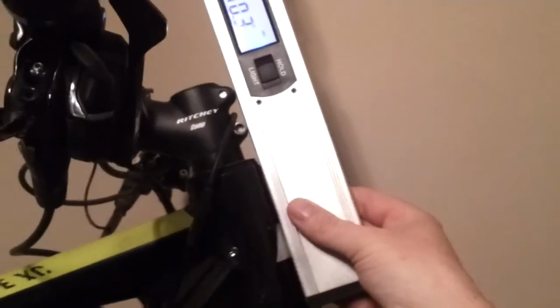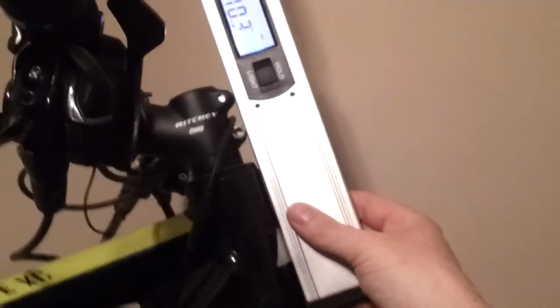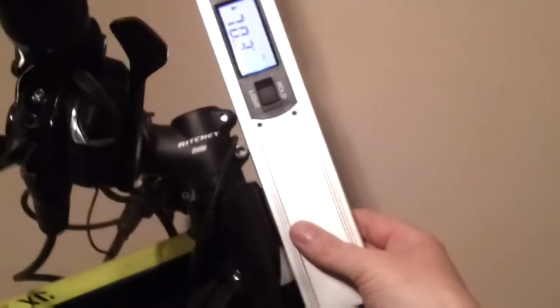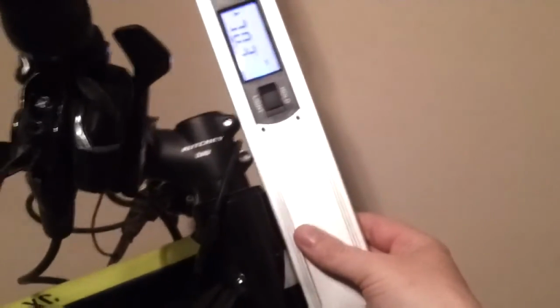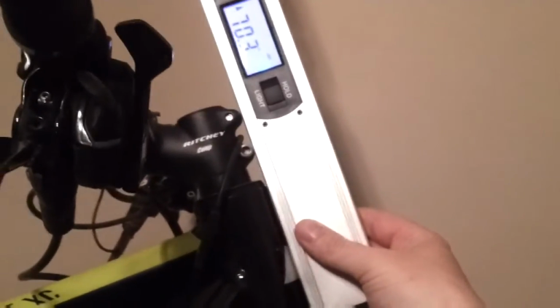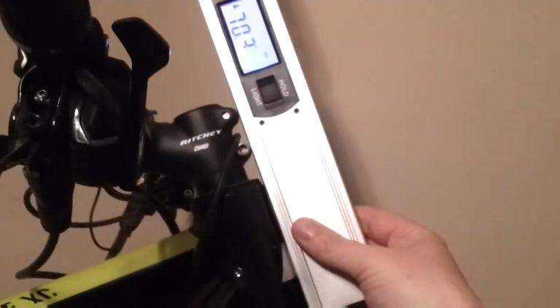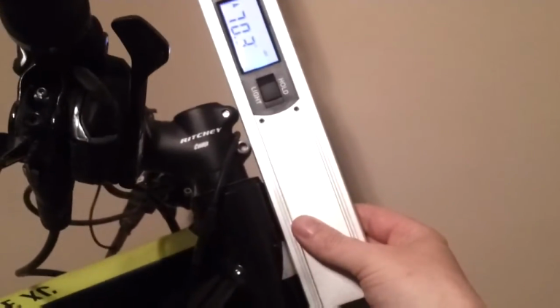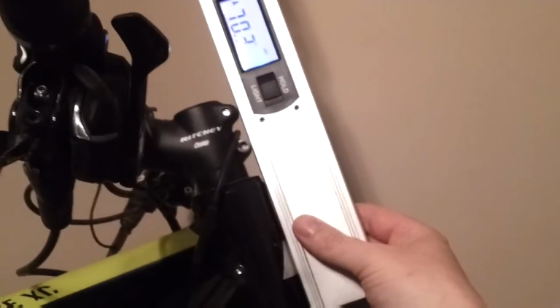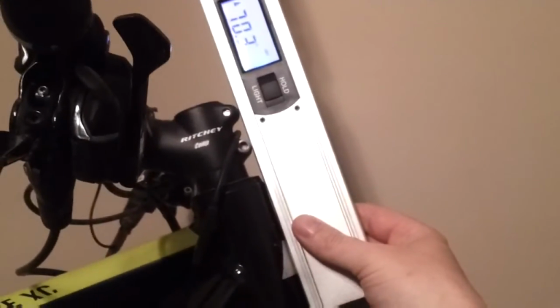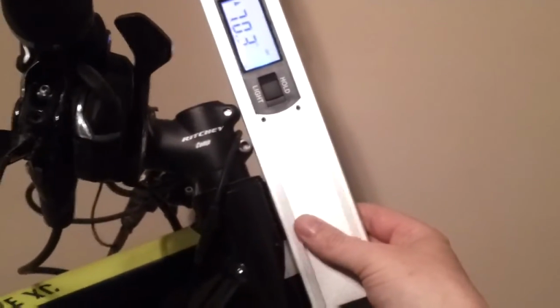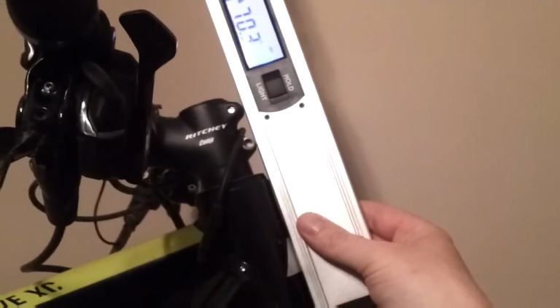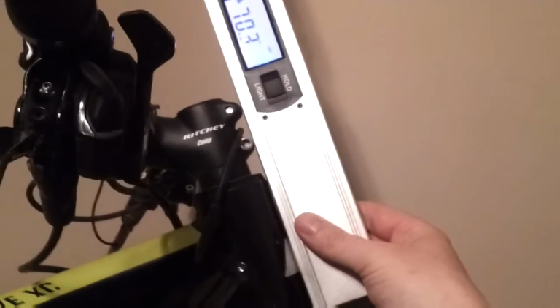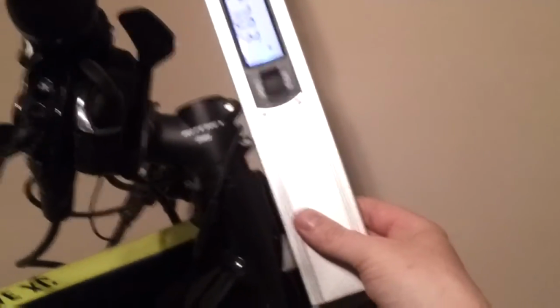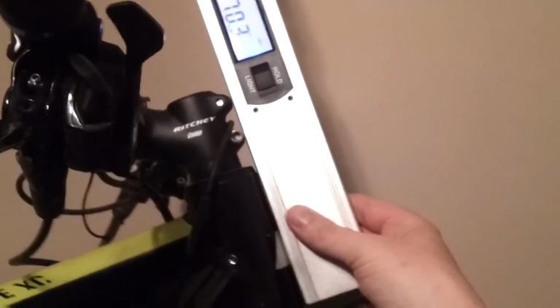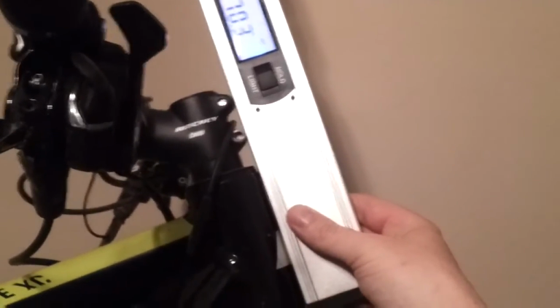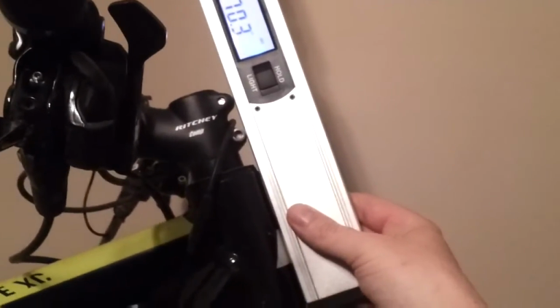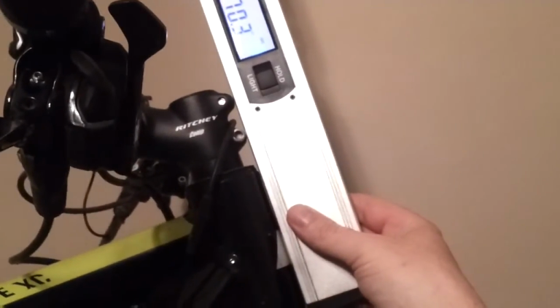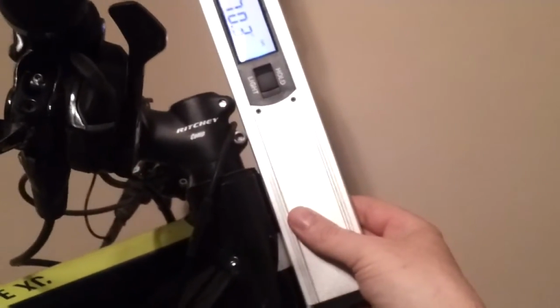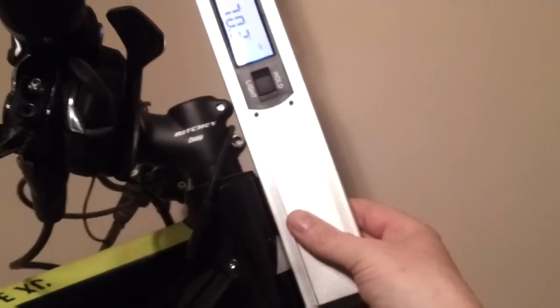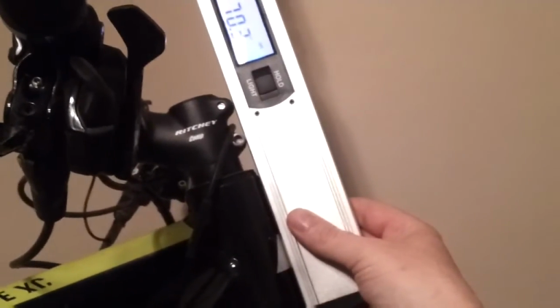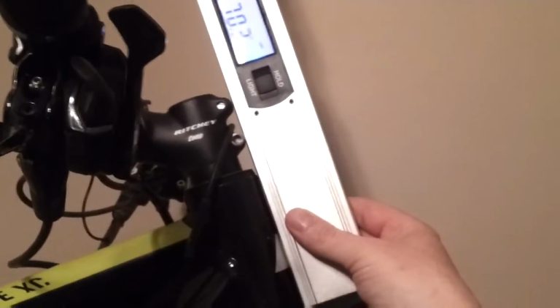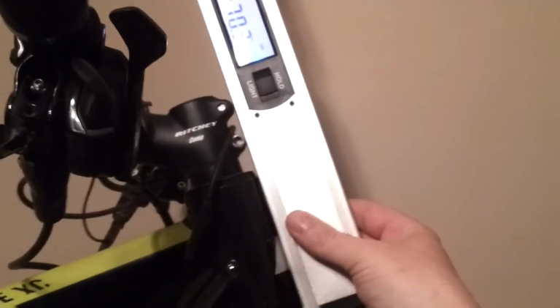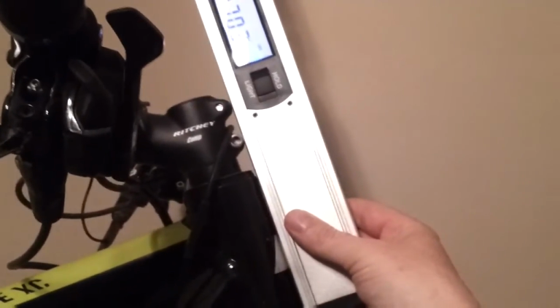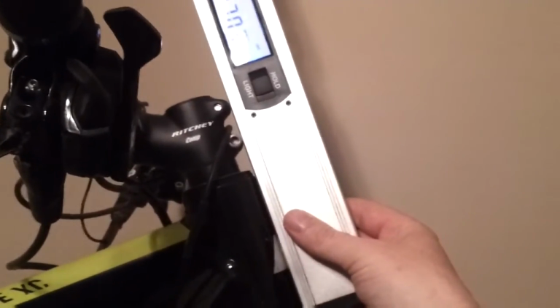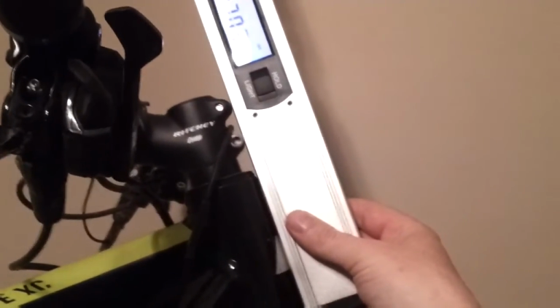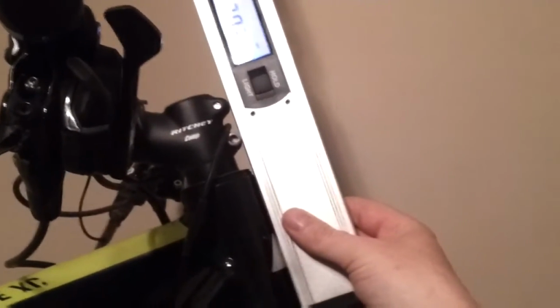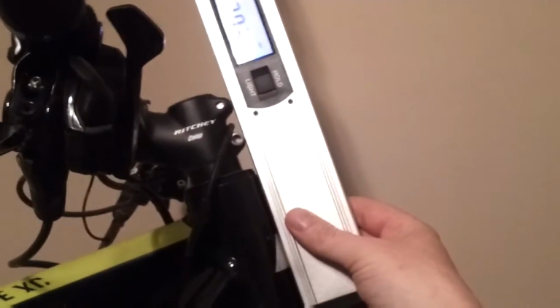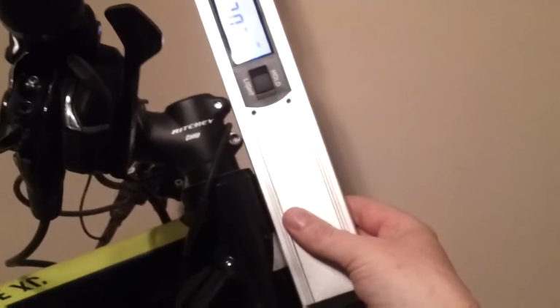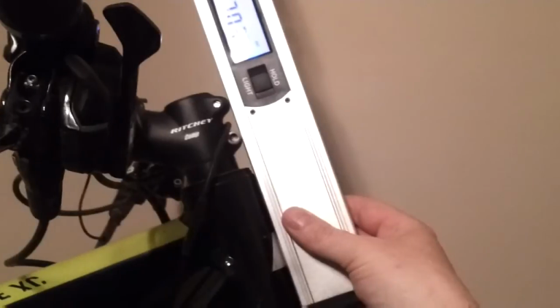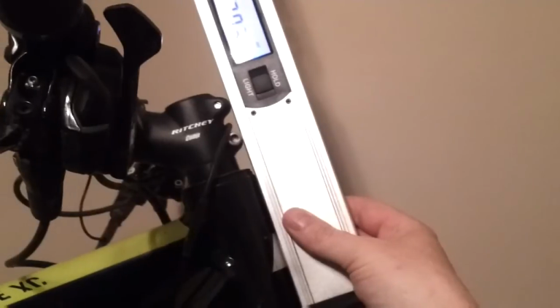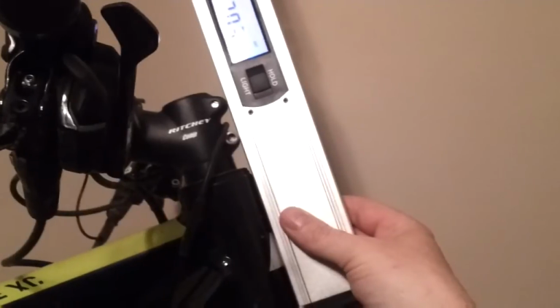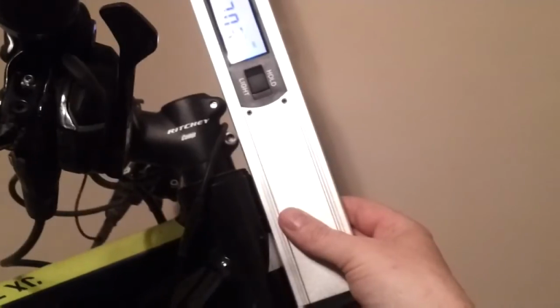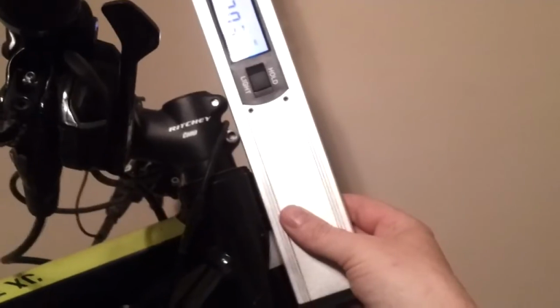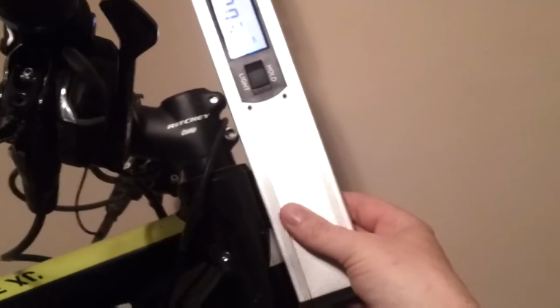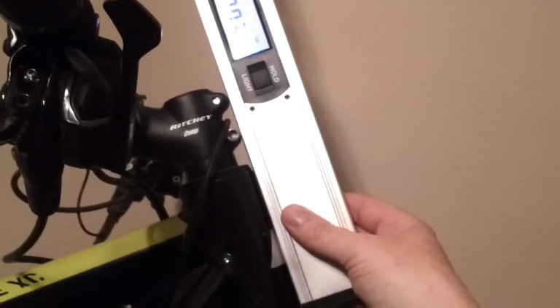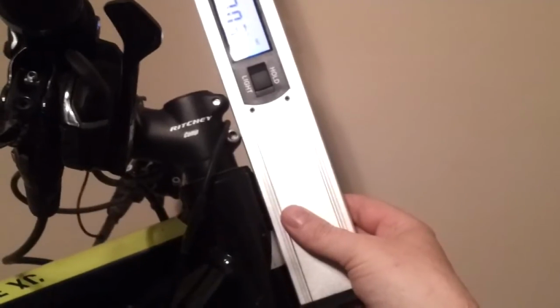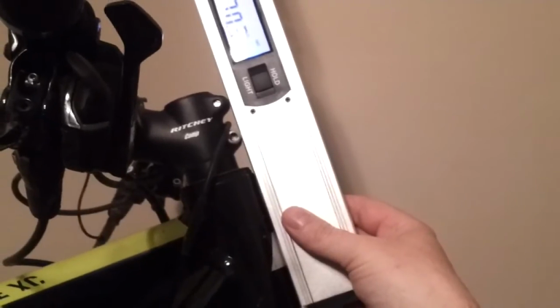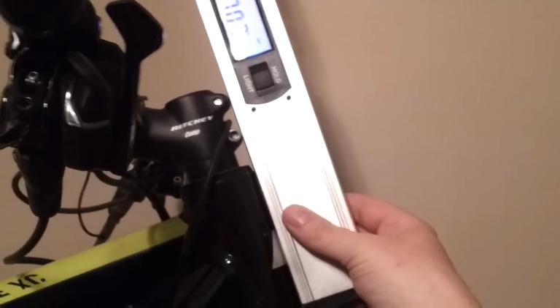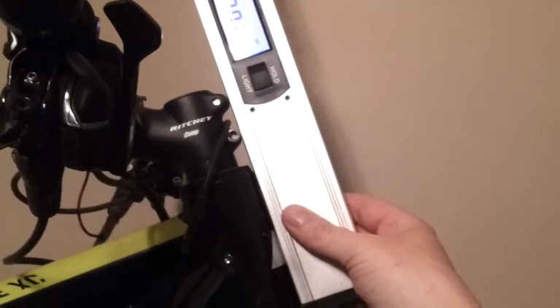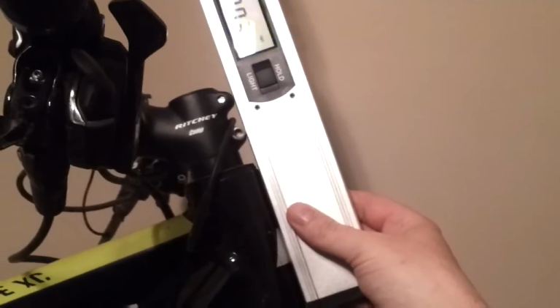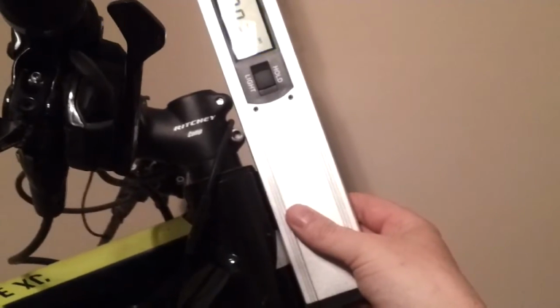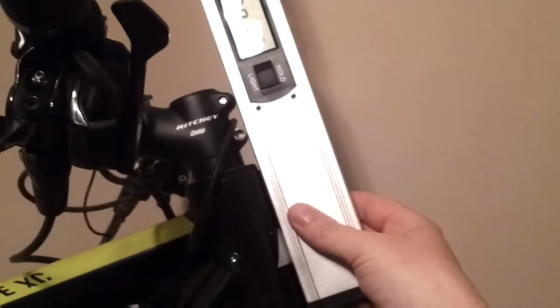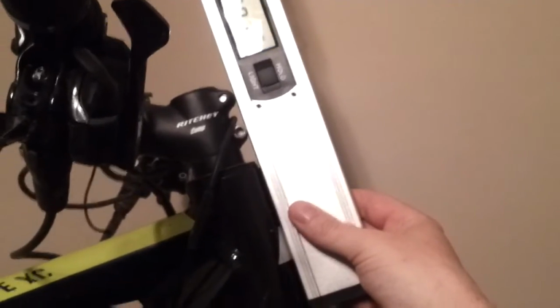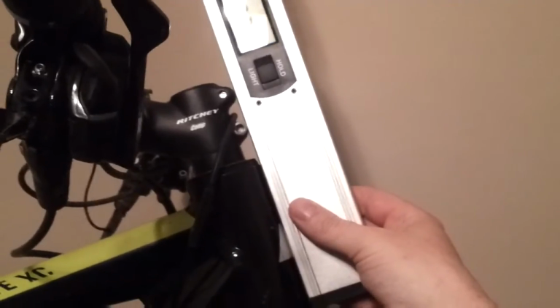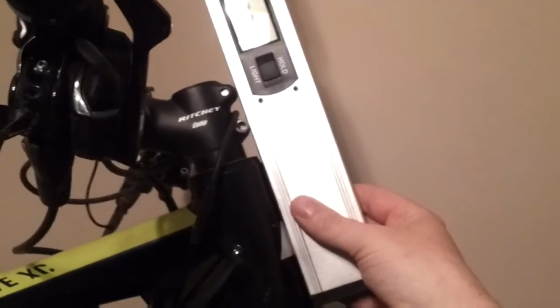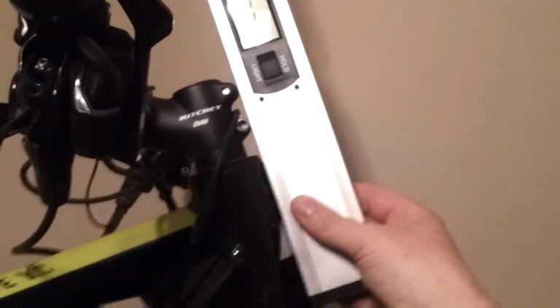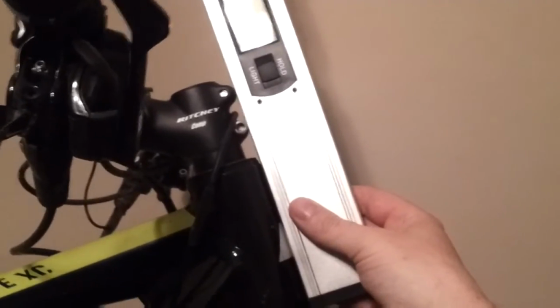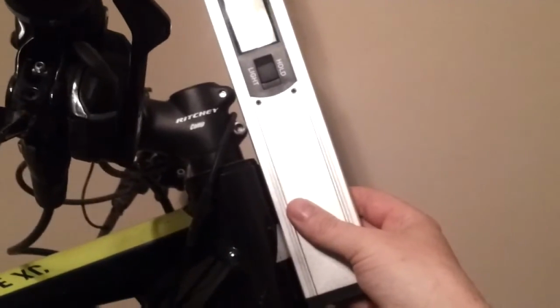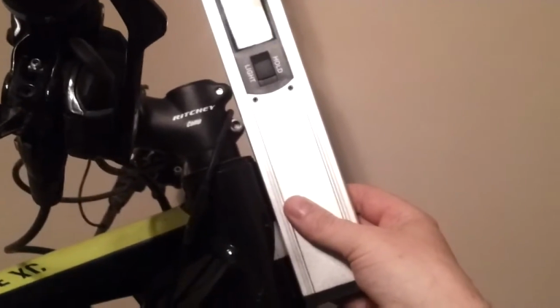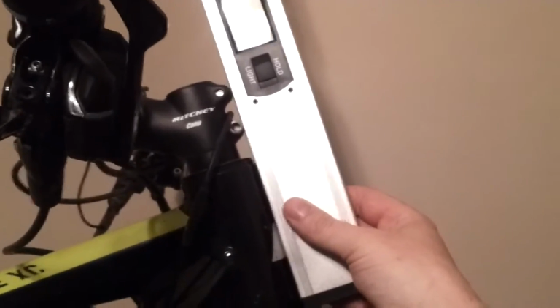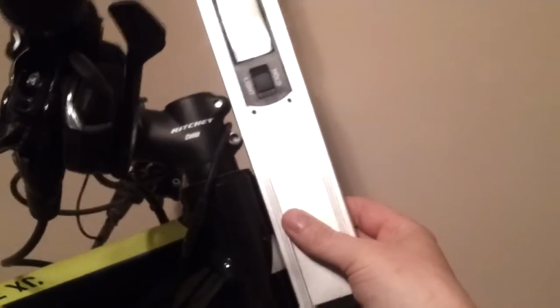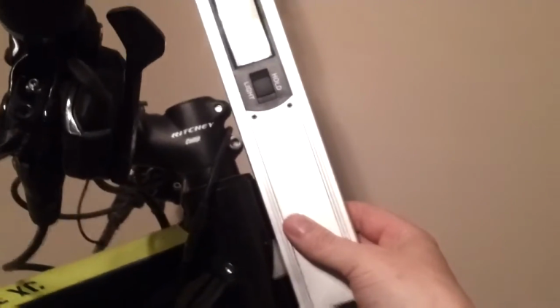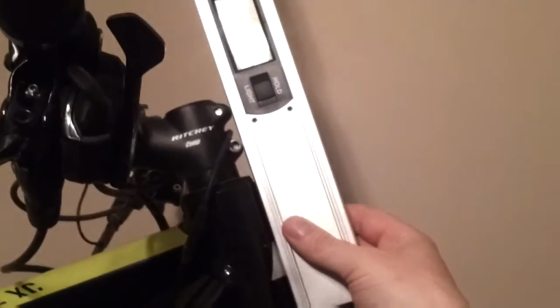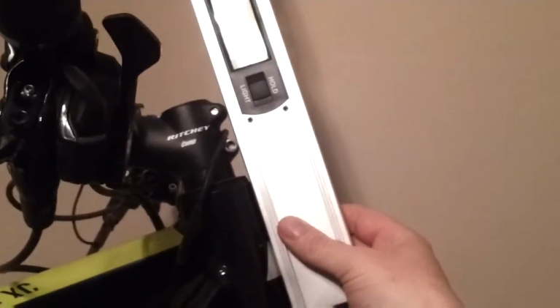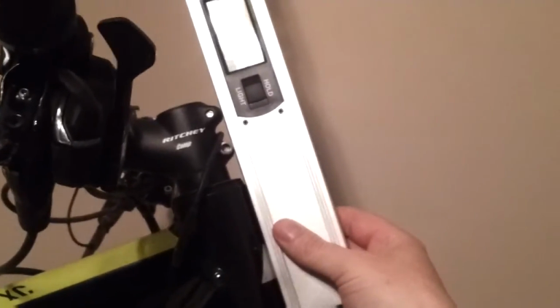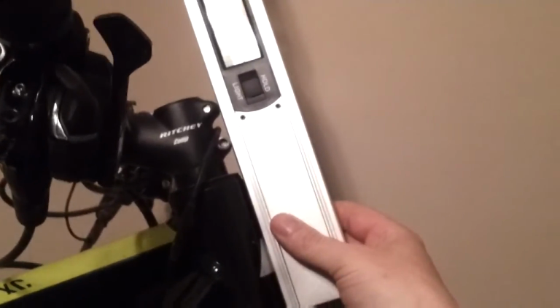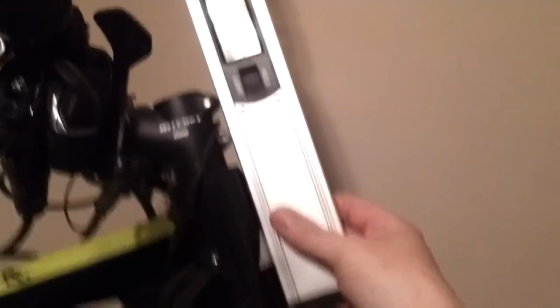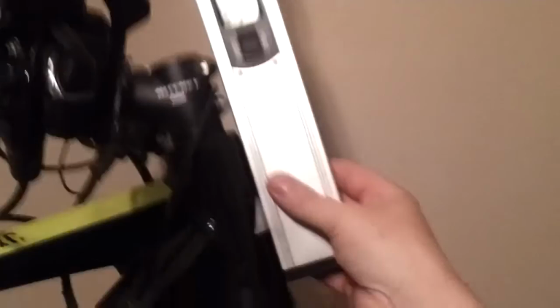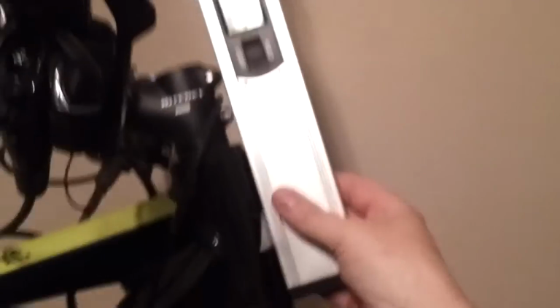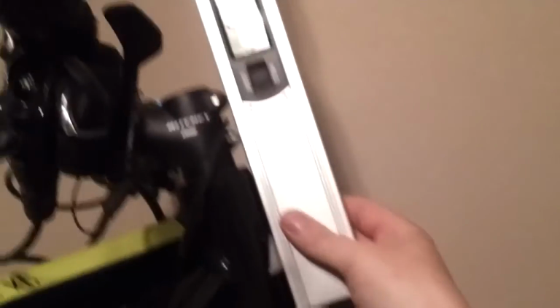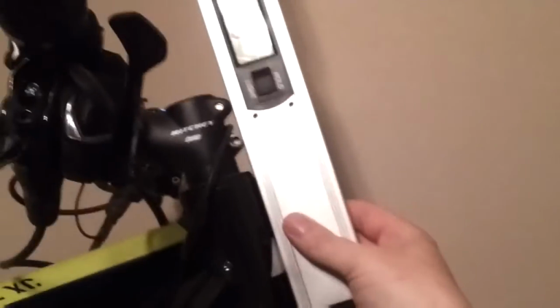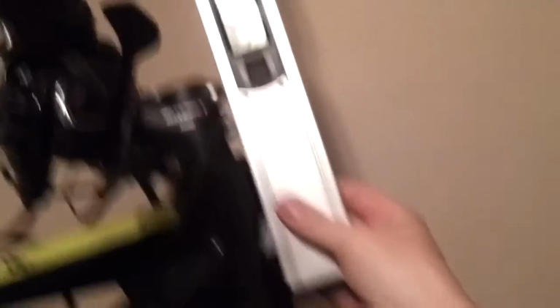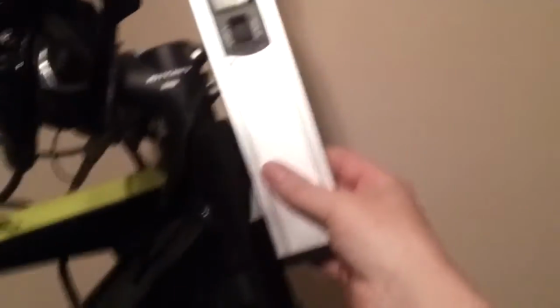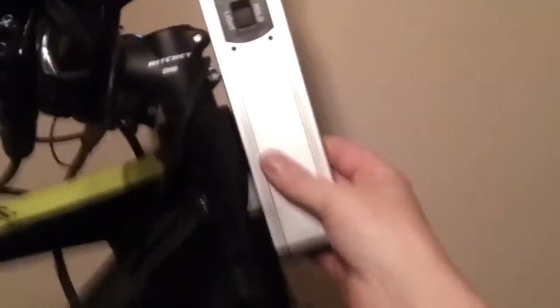Now the angle finder may not be perfectly accurate, so I'll also use trigonometry to prove this measurement.